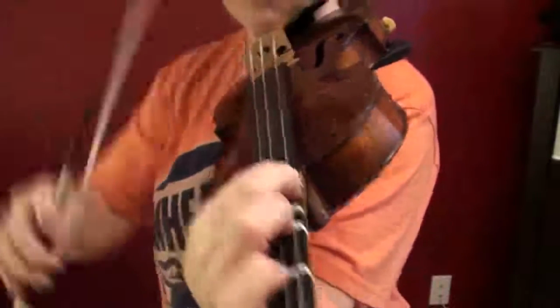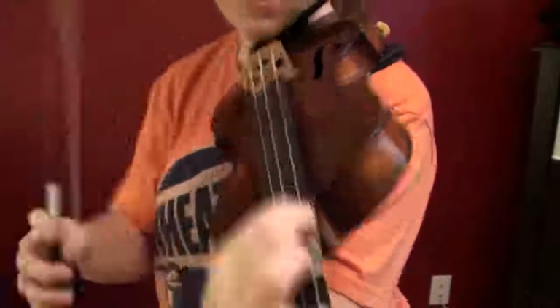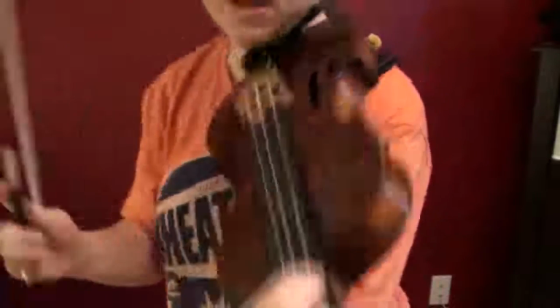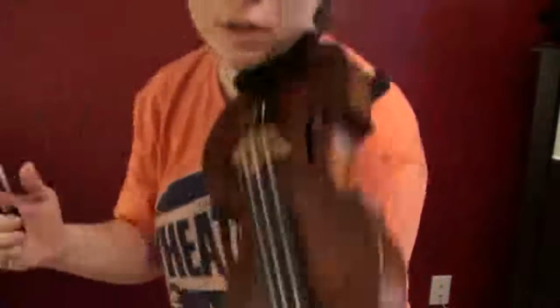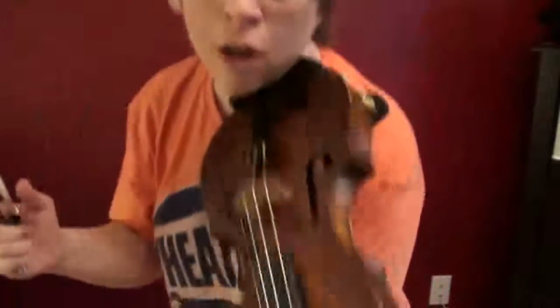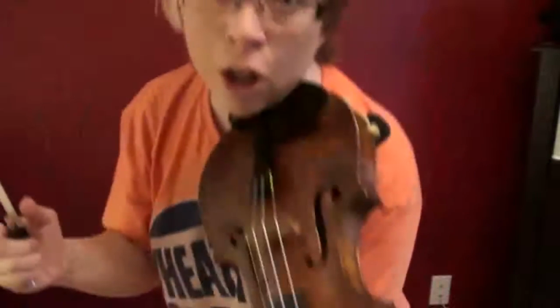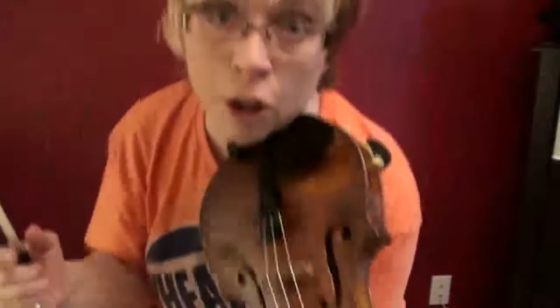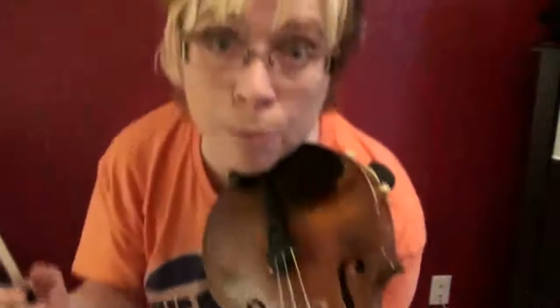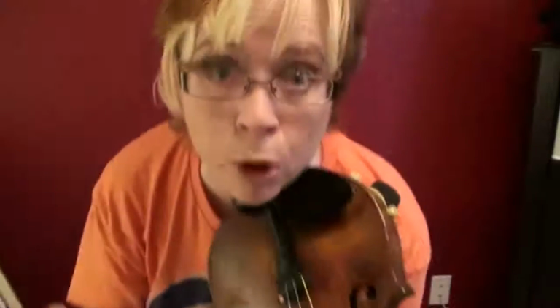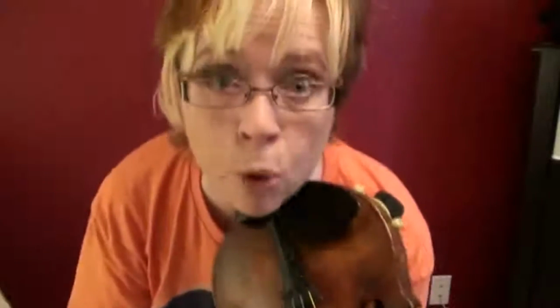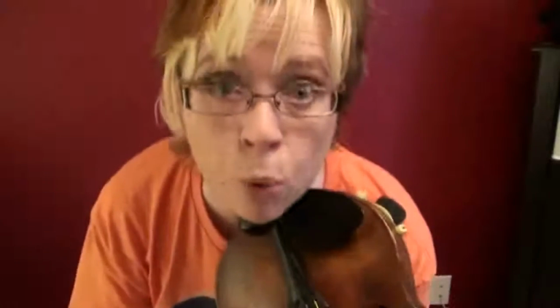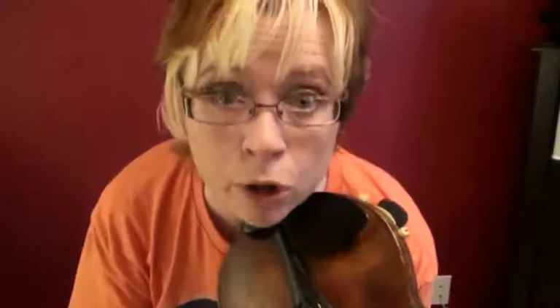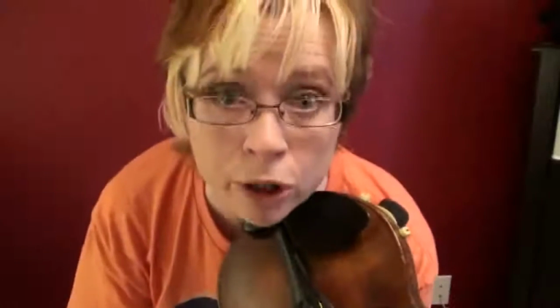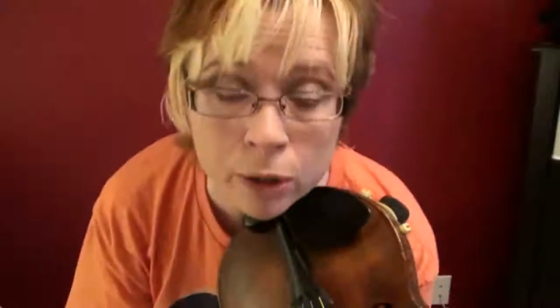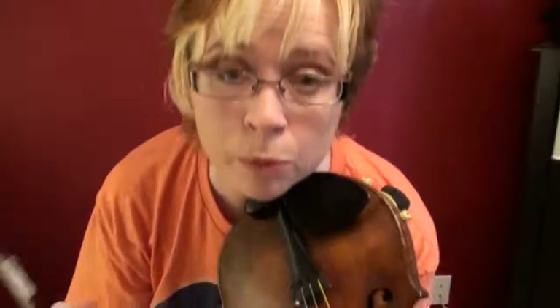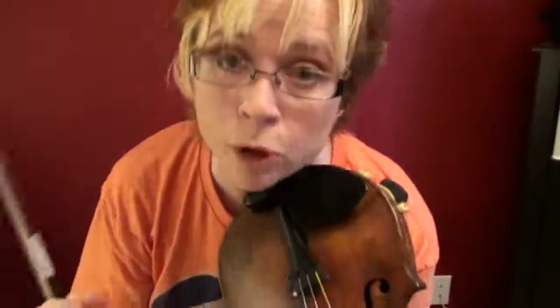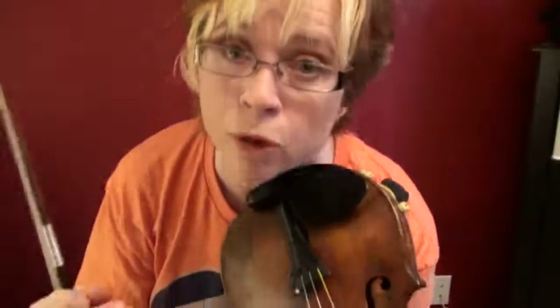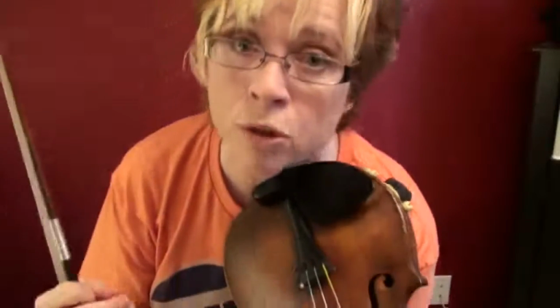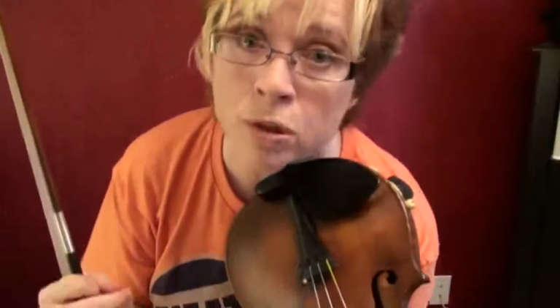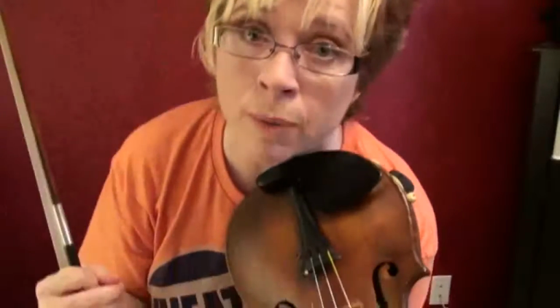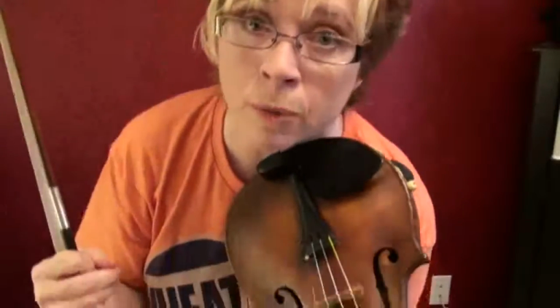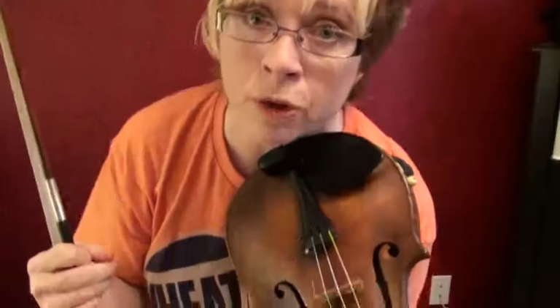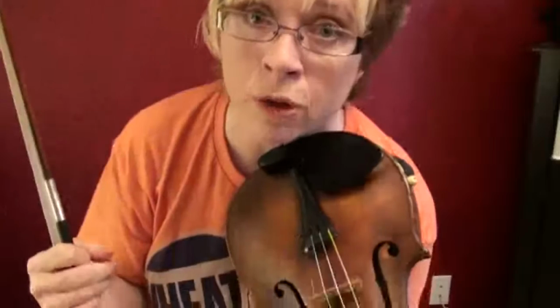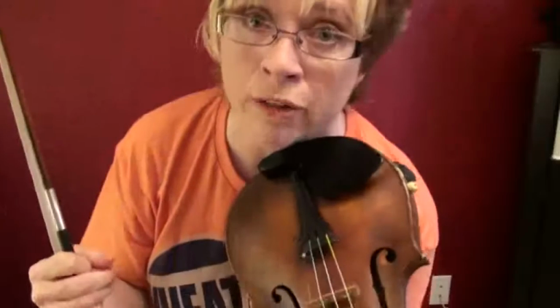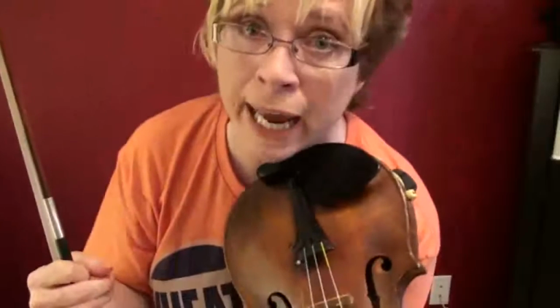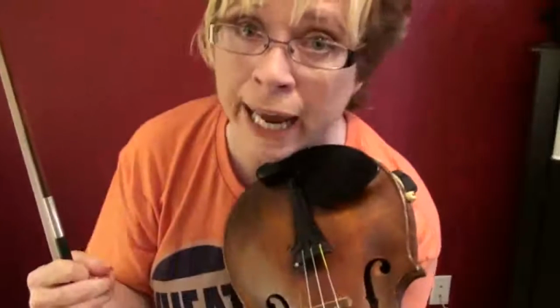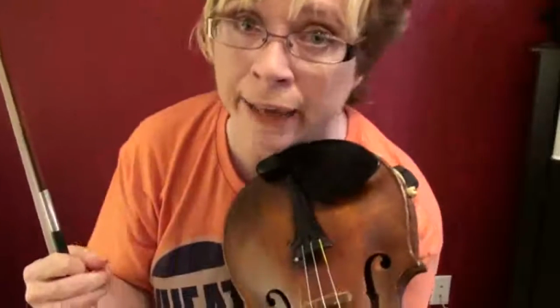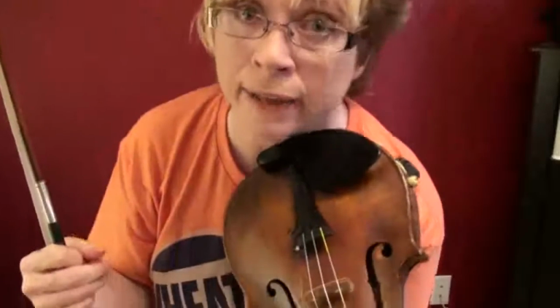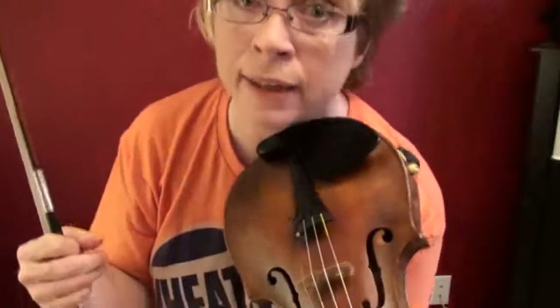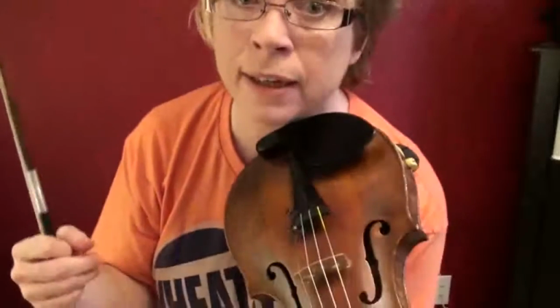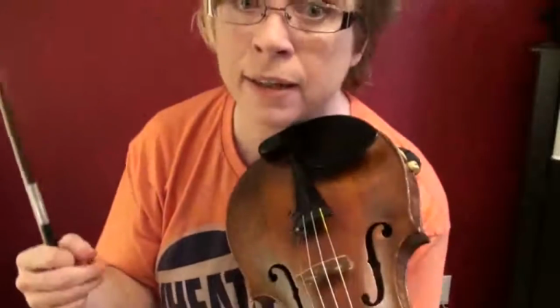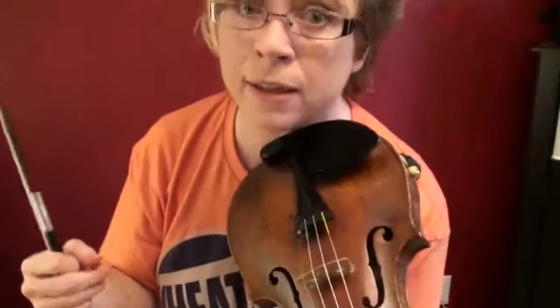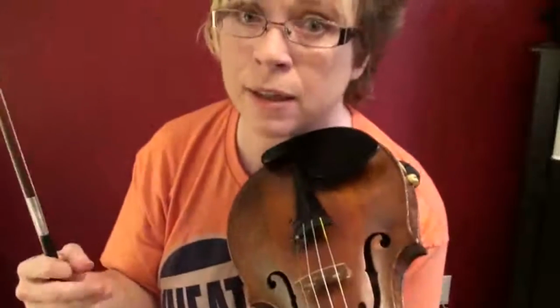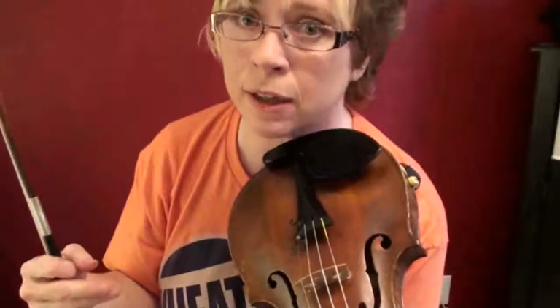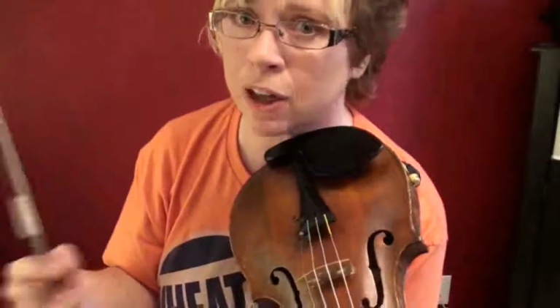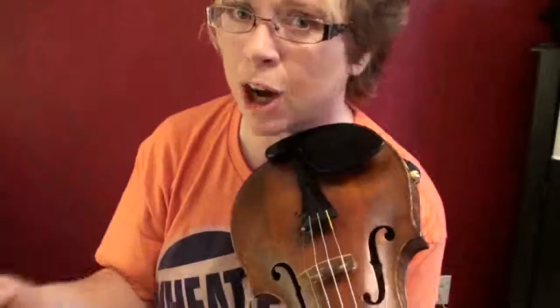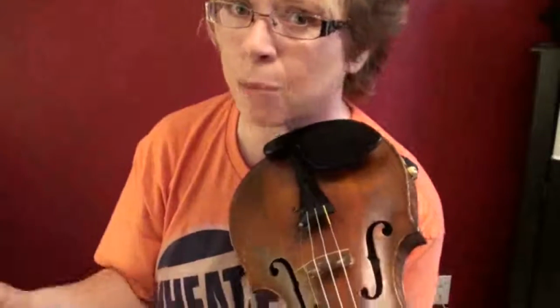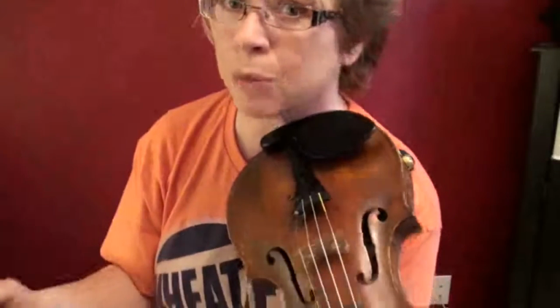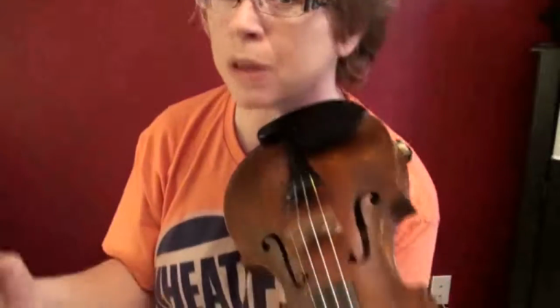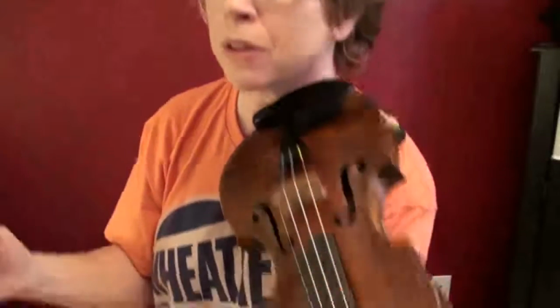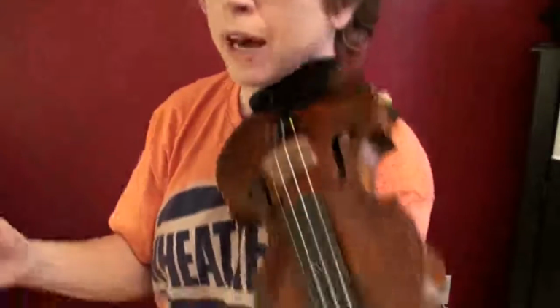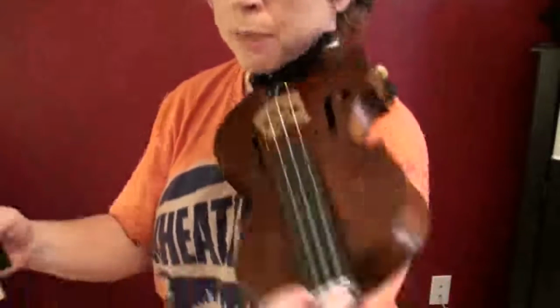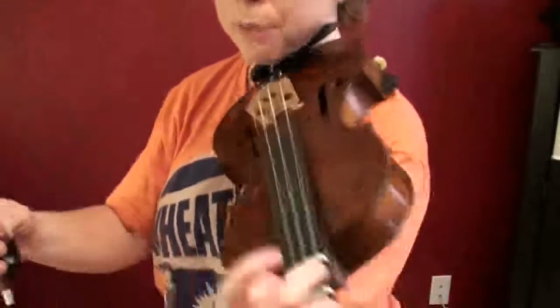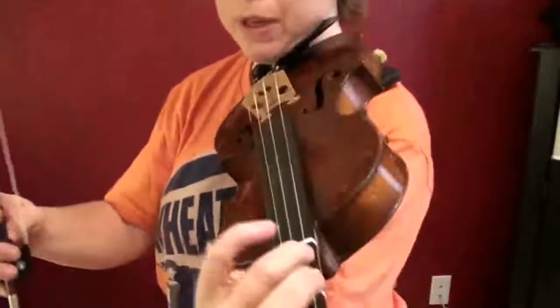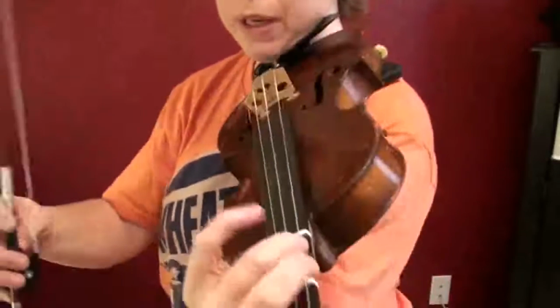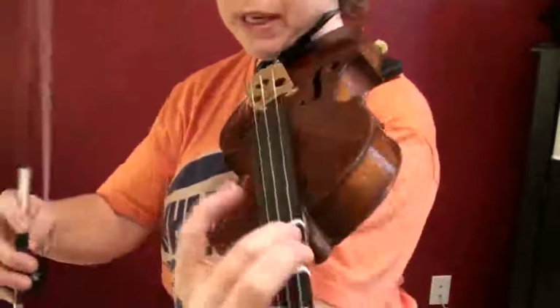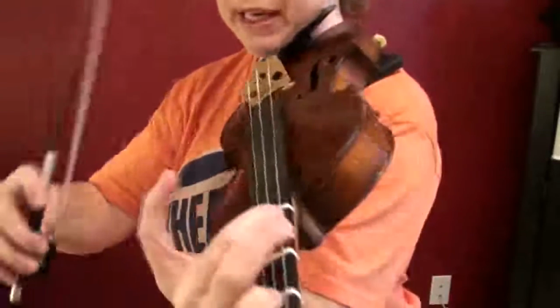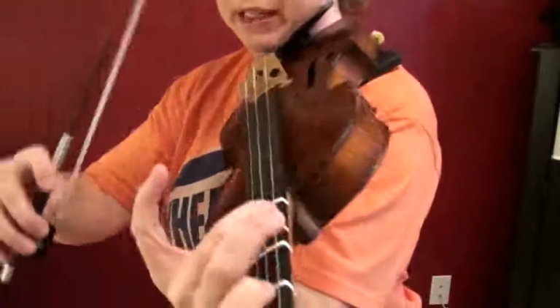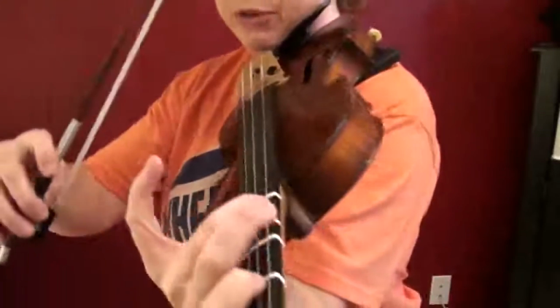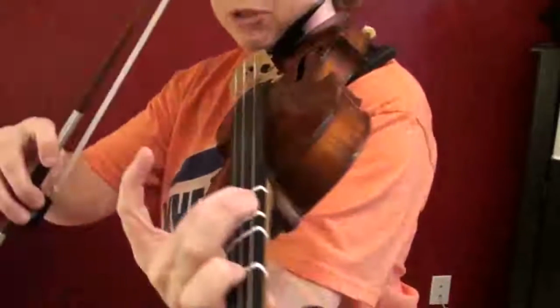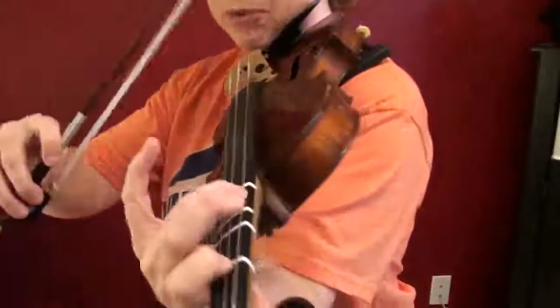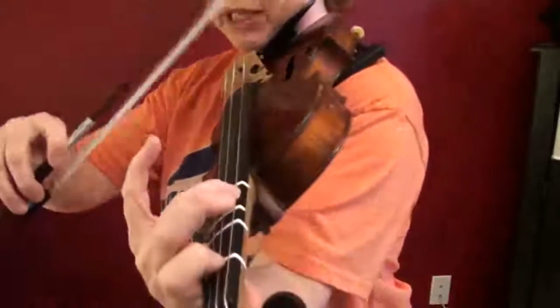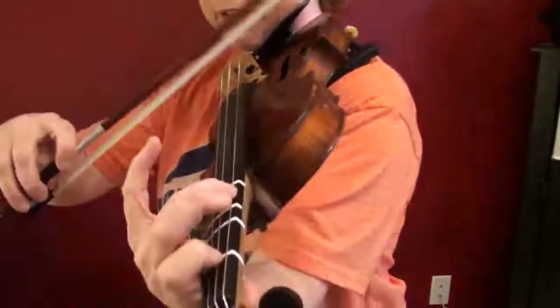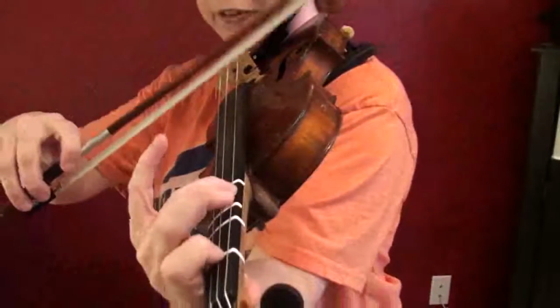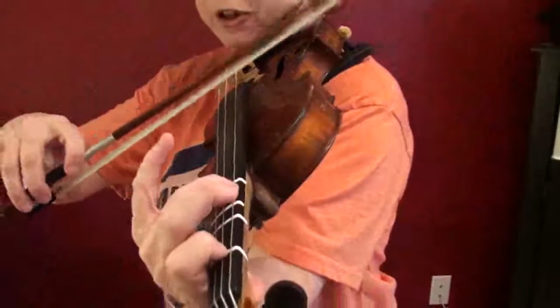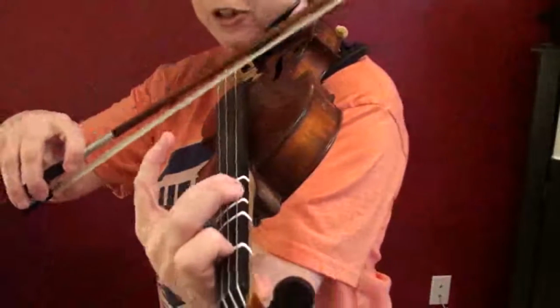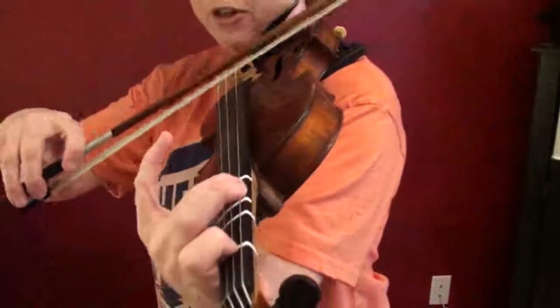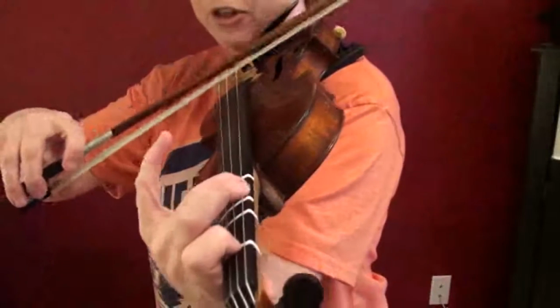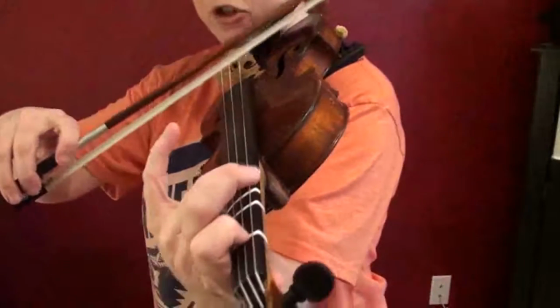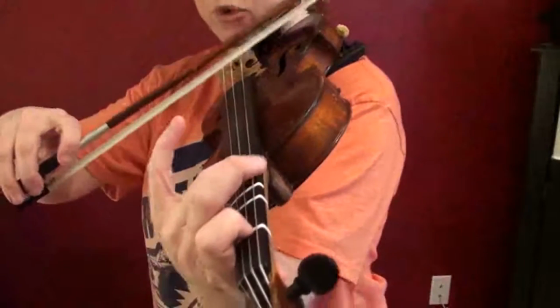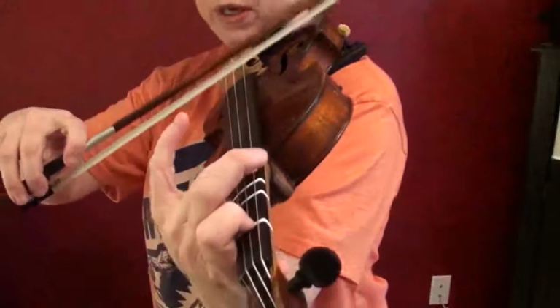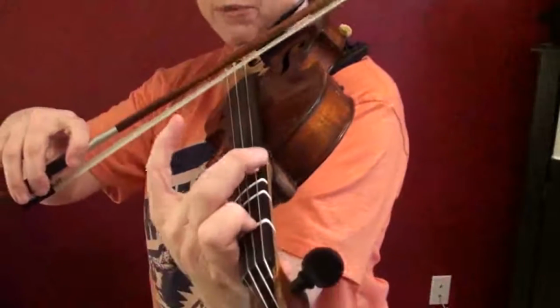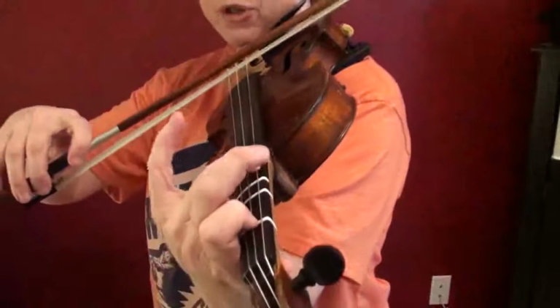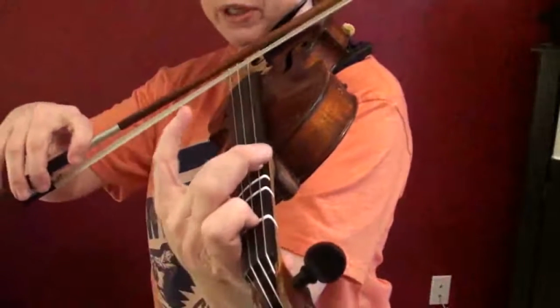It's all bow work, but you can do something with your left hand that's going to complement that. Let me just play it first, then I'll show you what I'm doing.